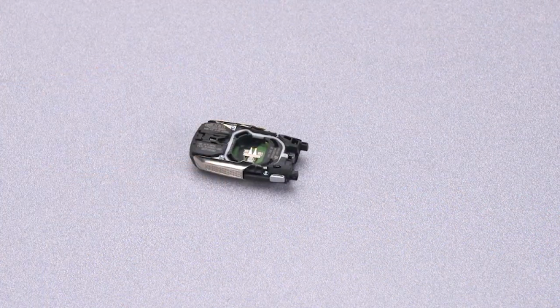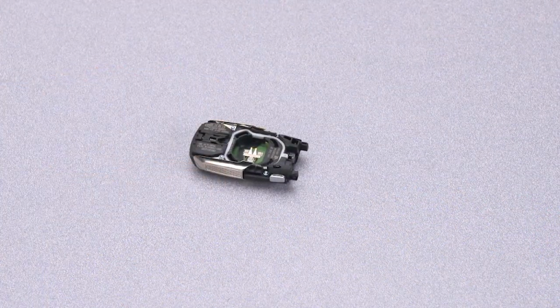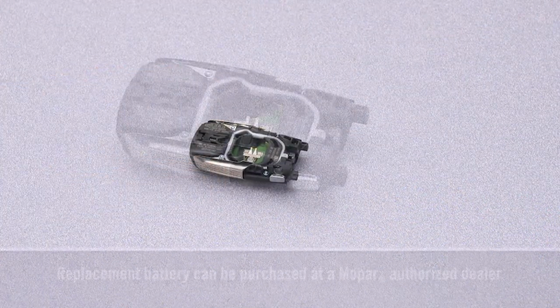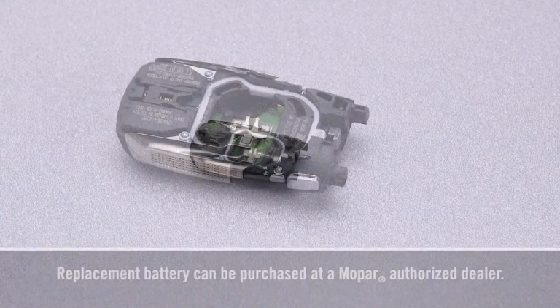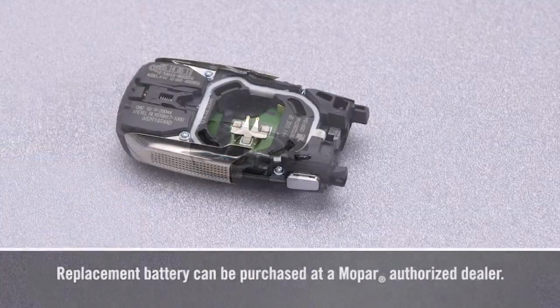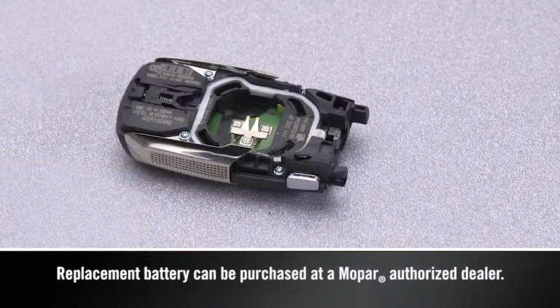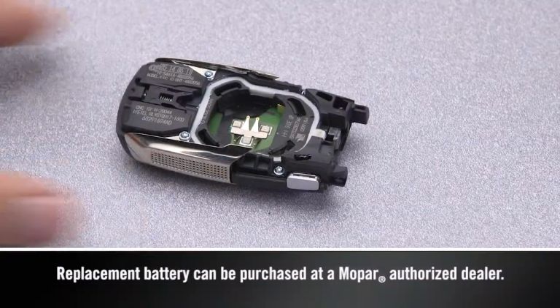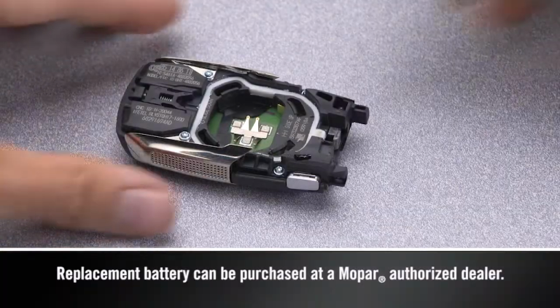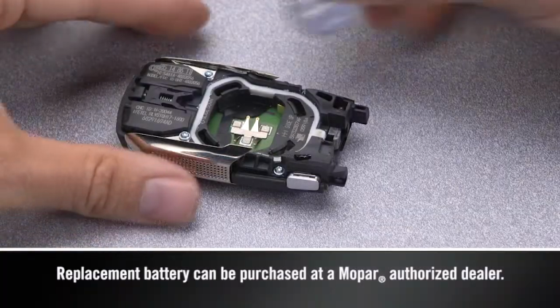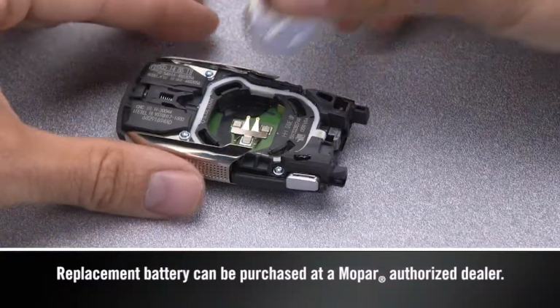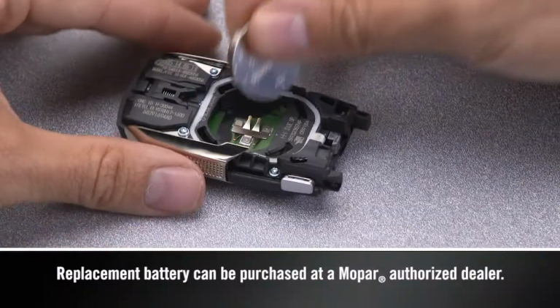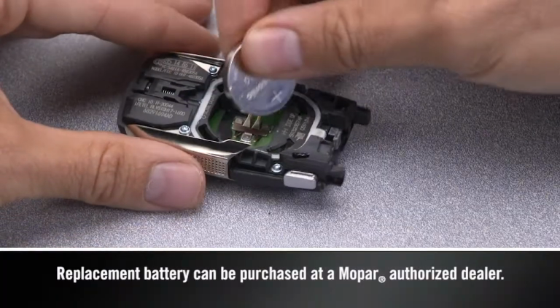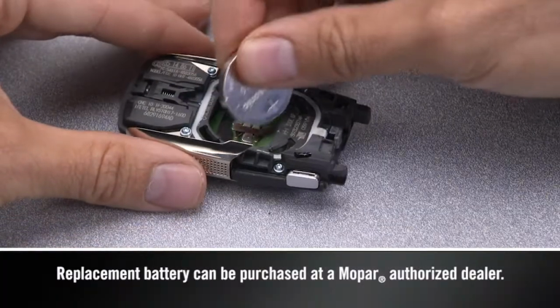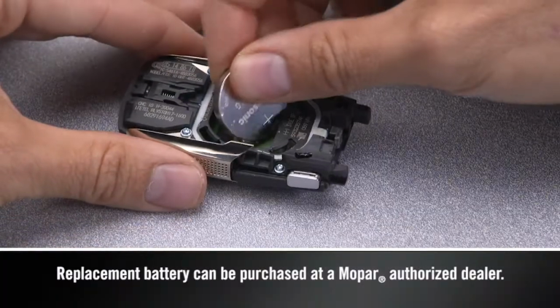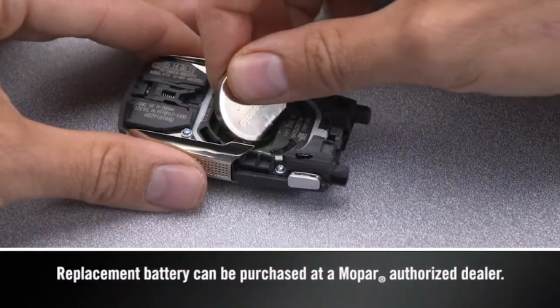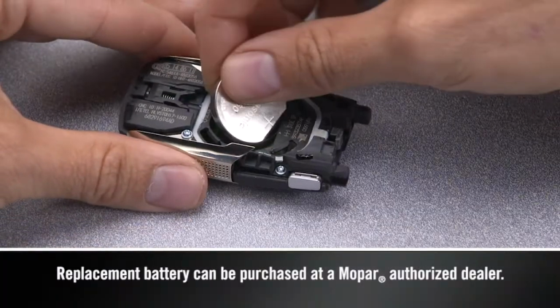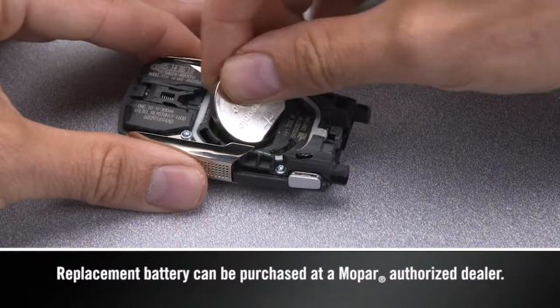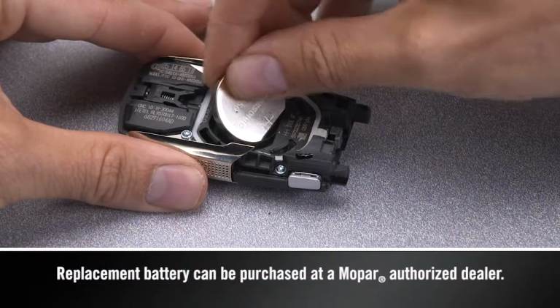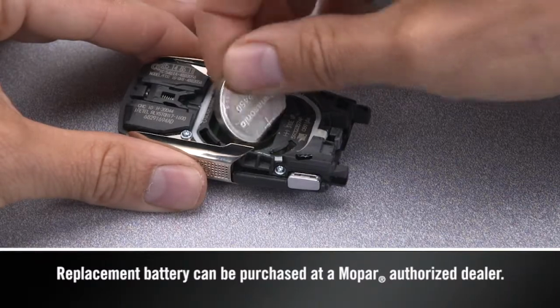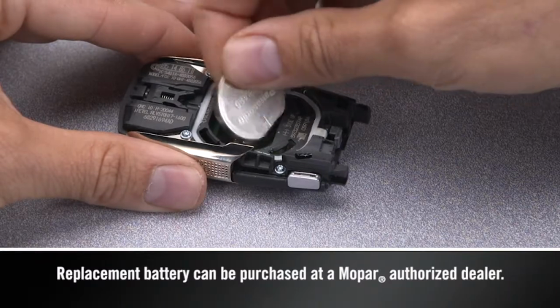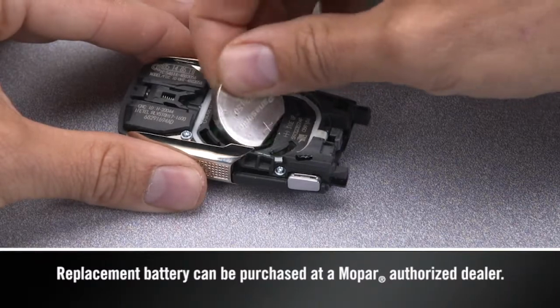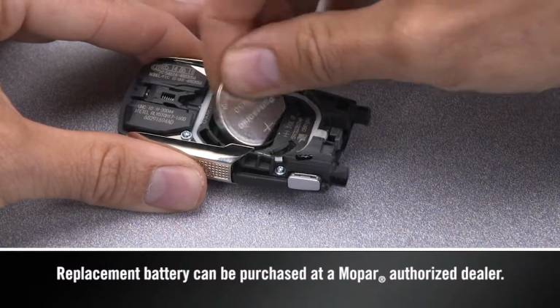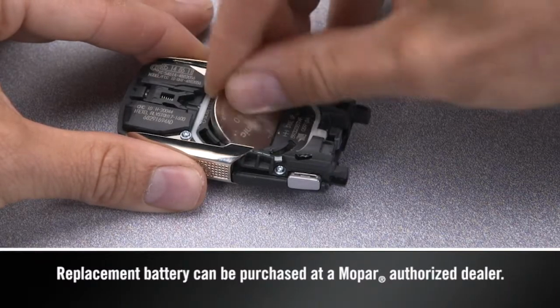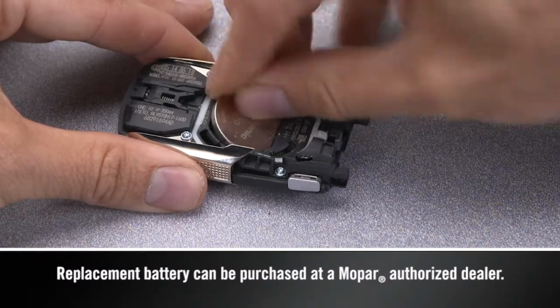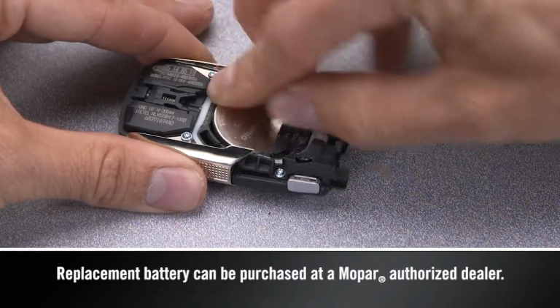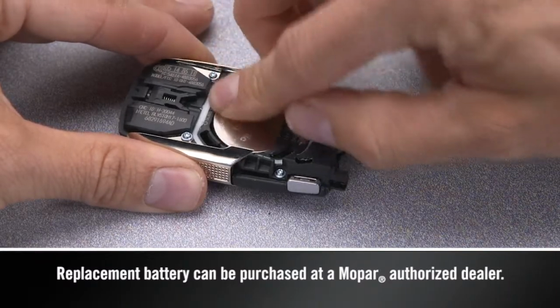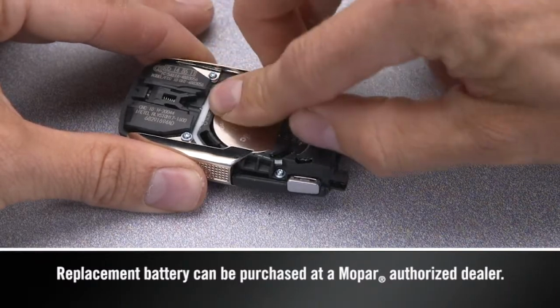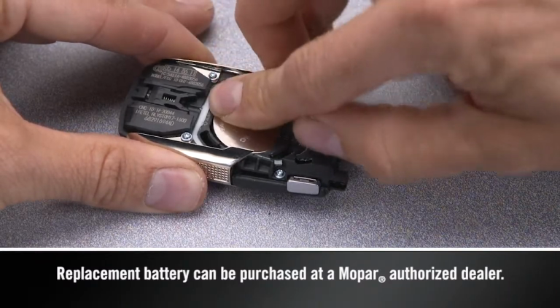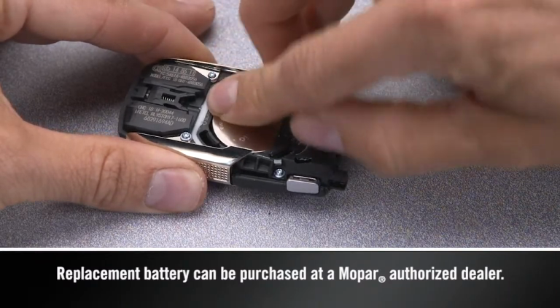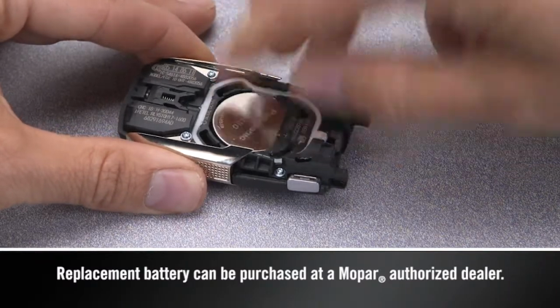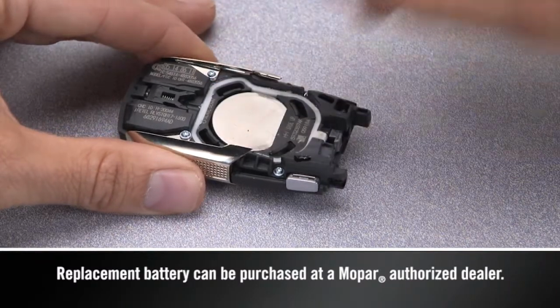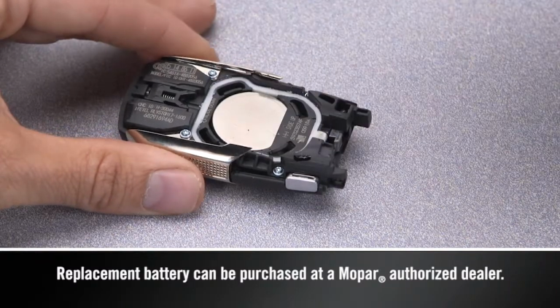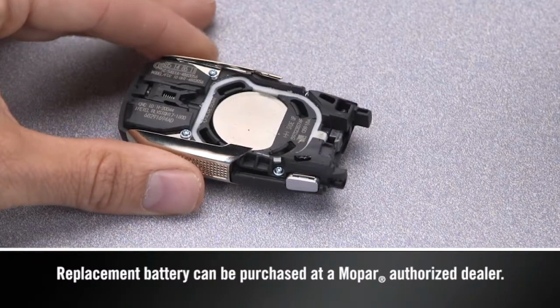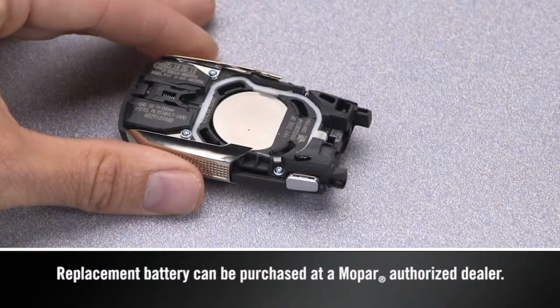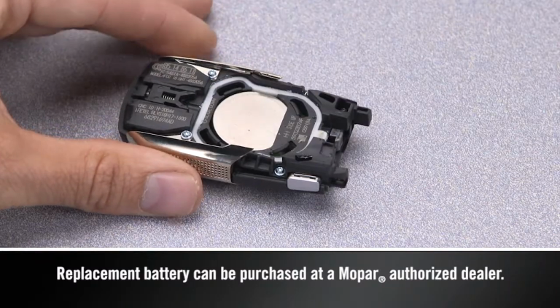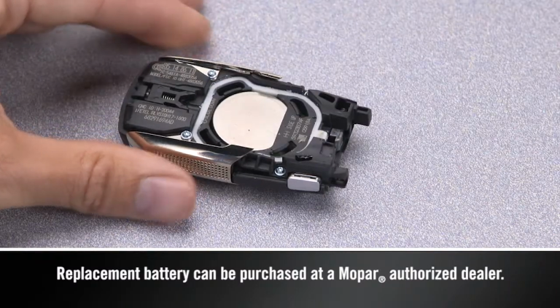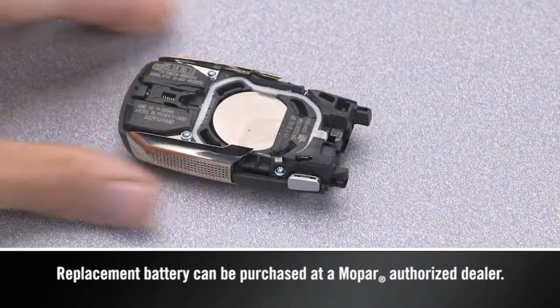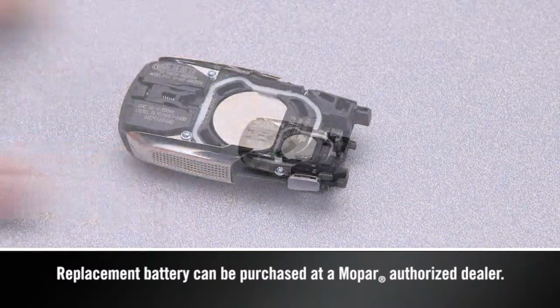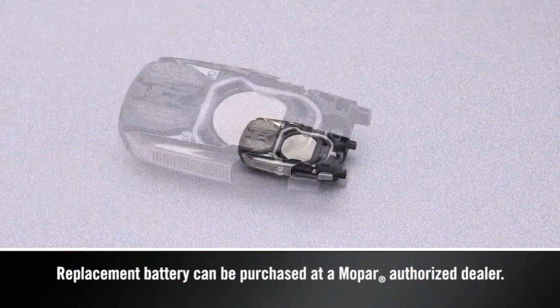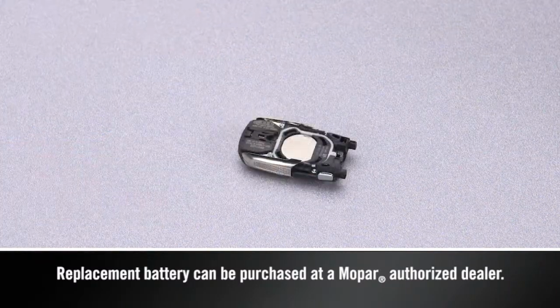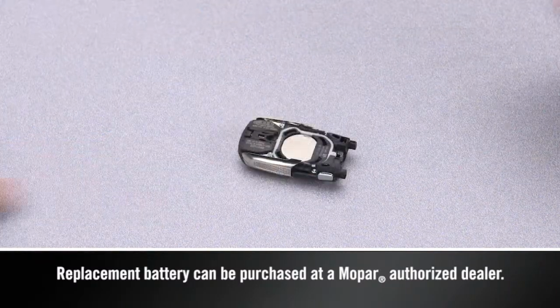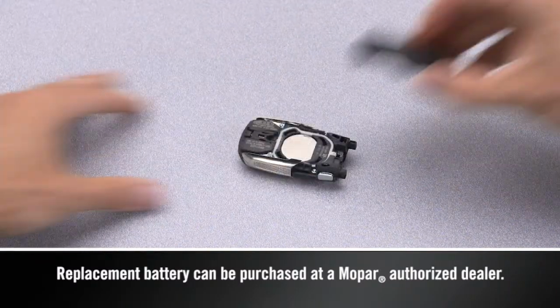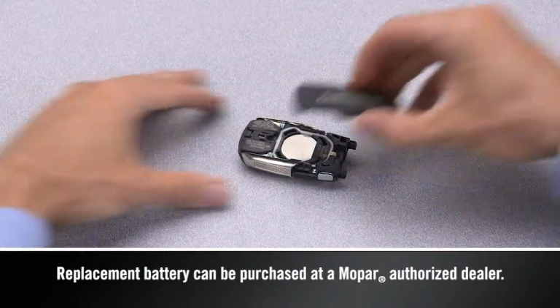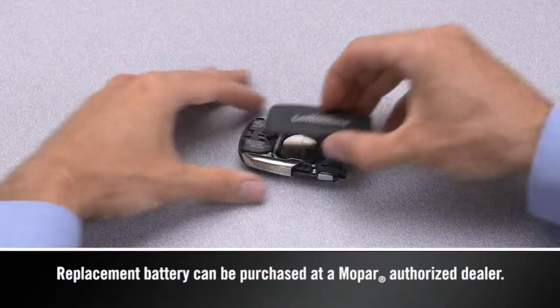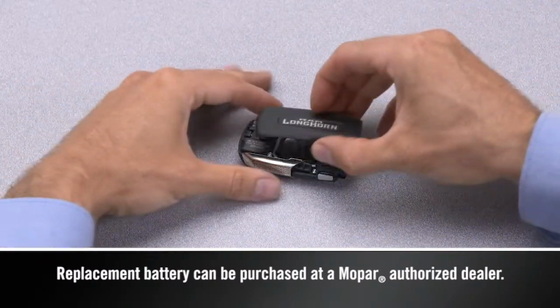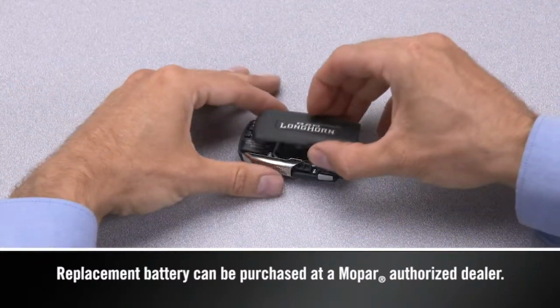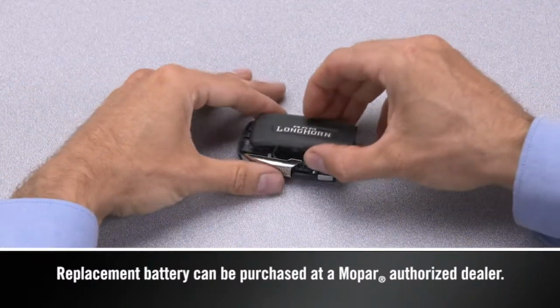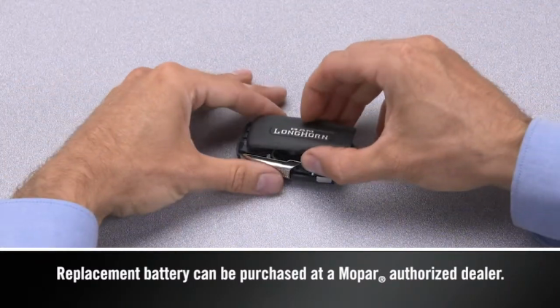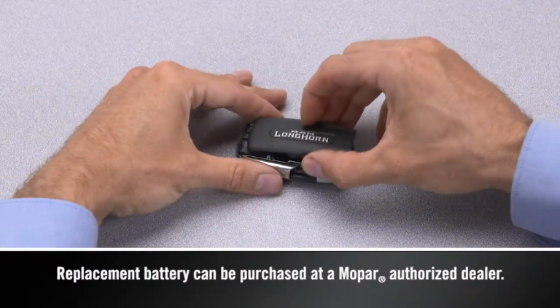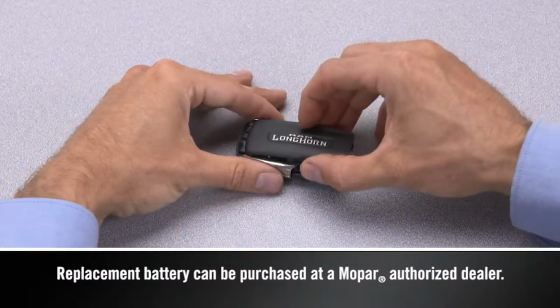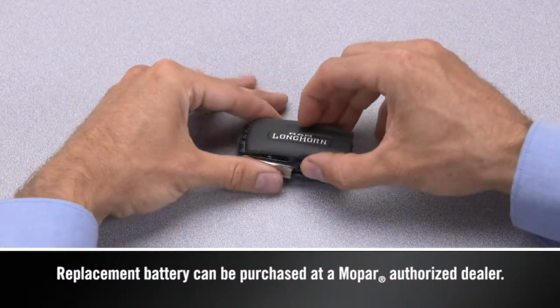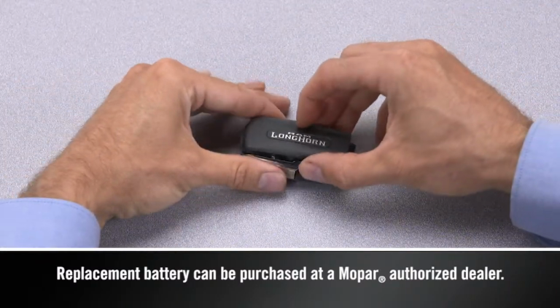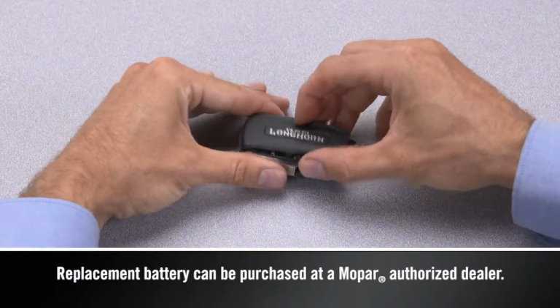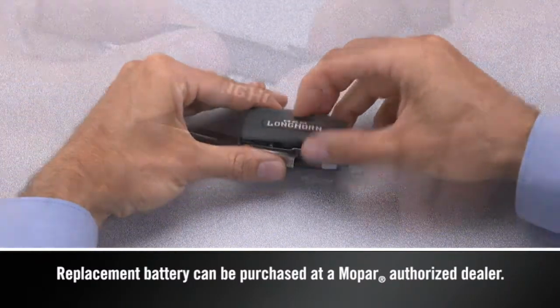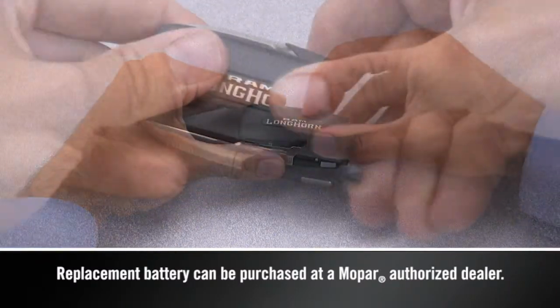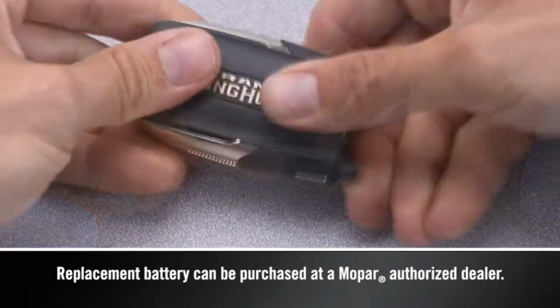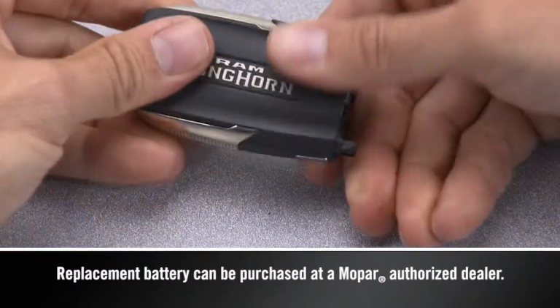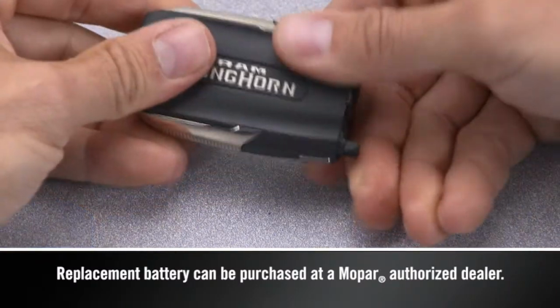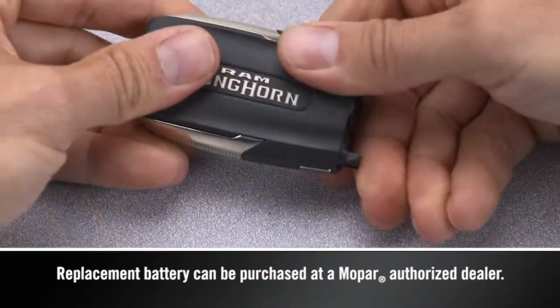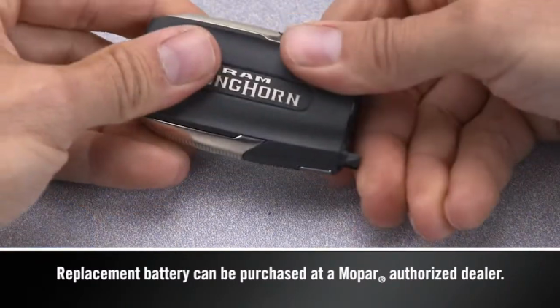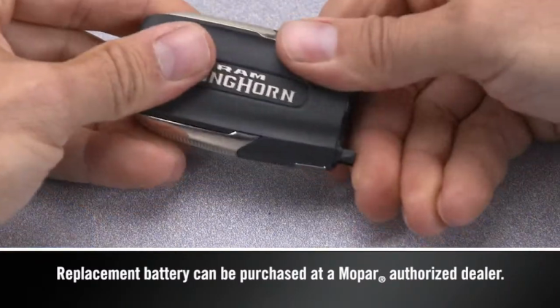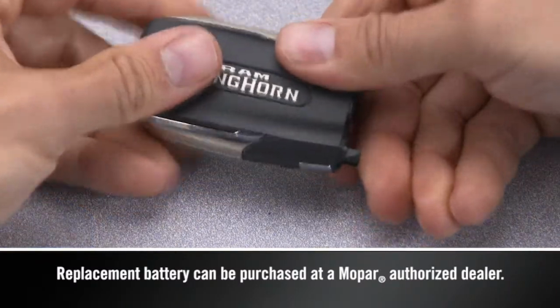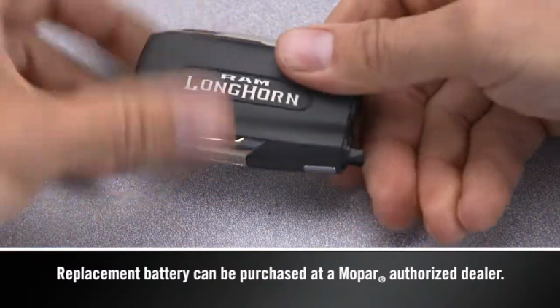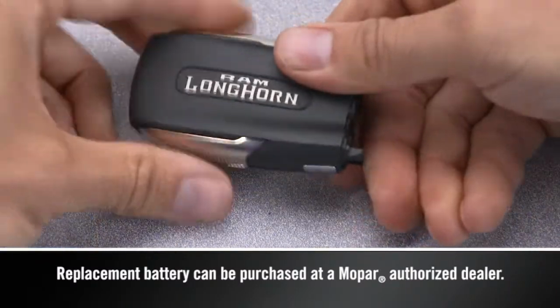Insert a new battery with the positive pole facing up. Put the case back together and snap it shut.